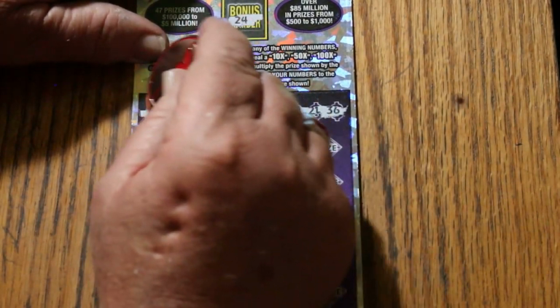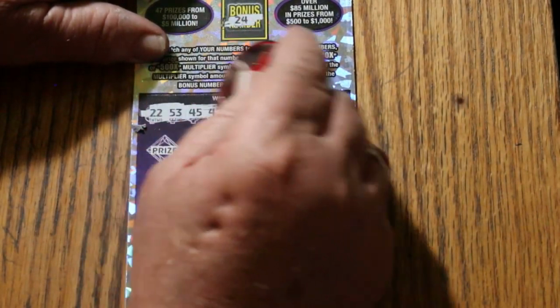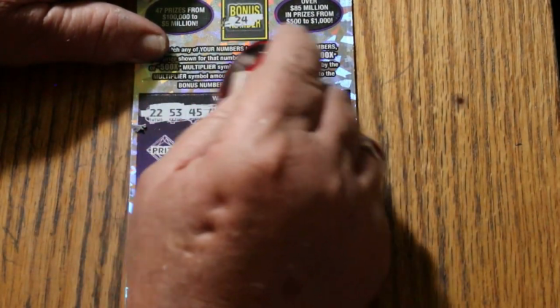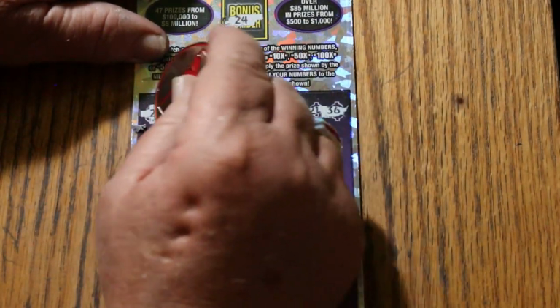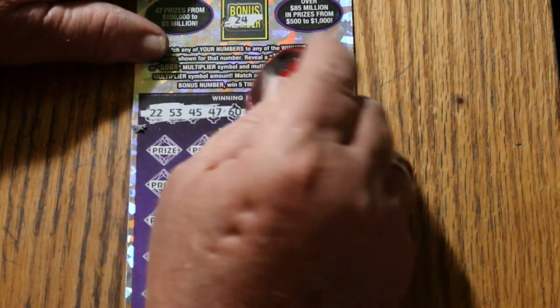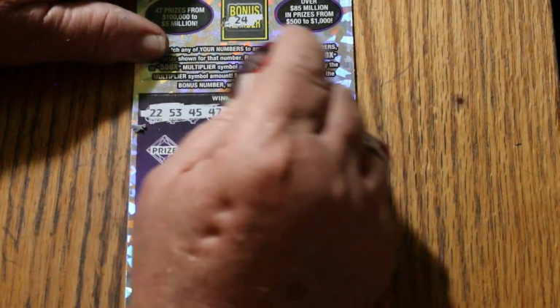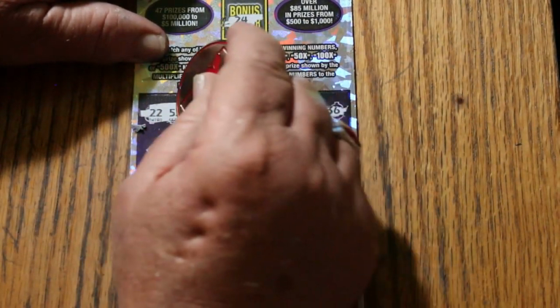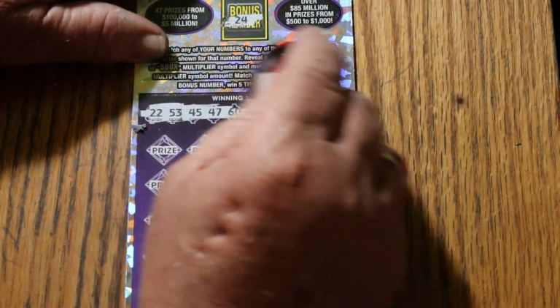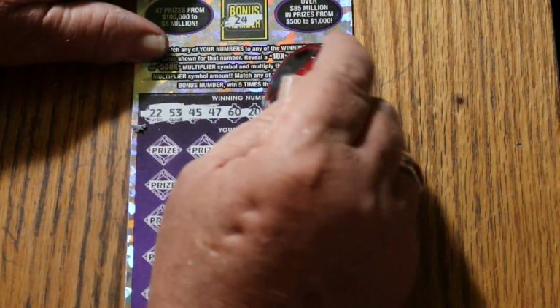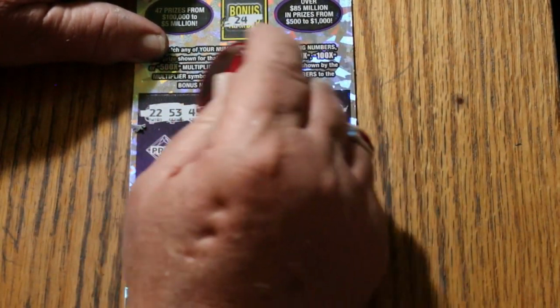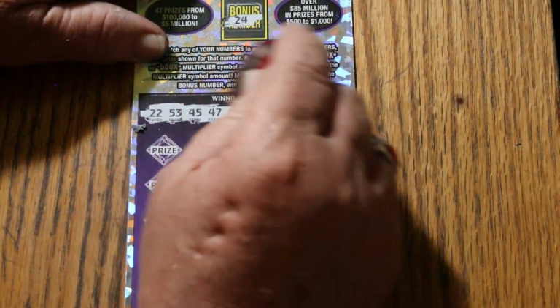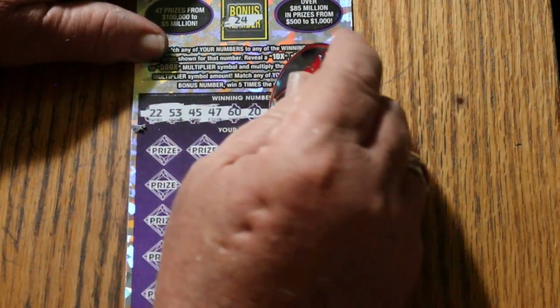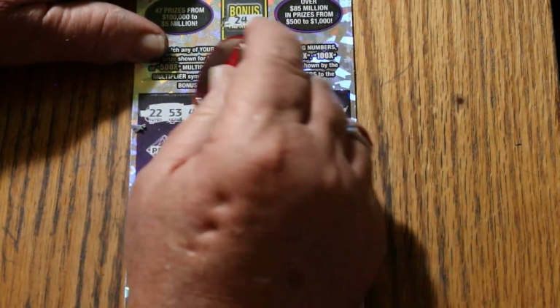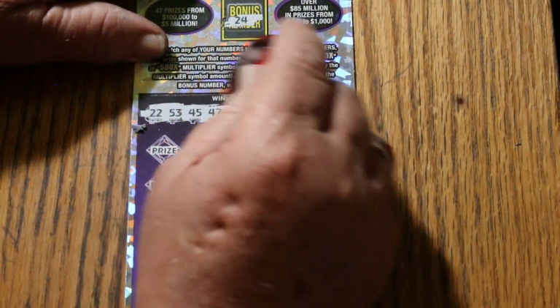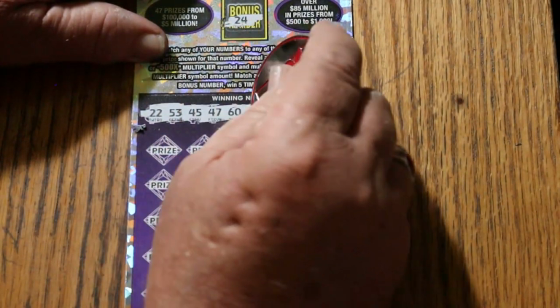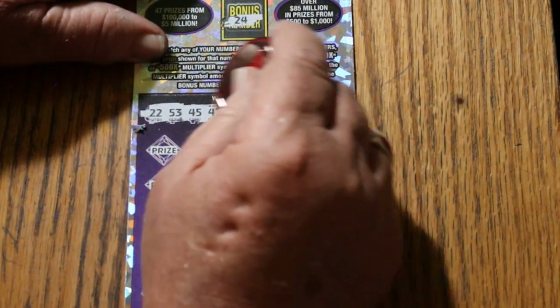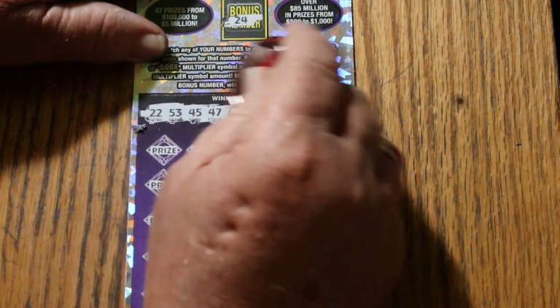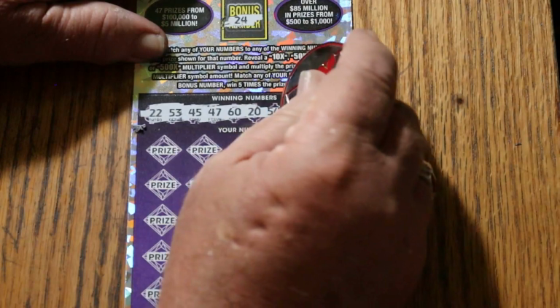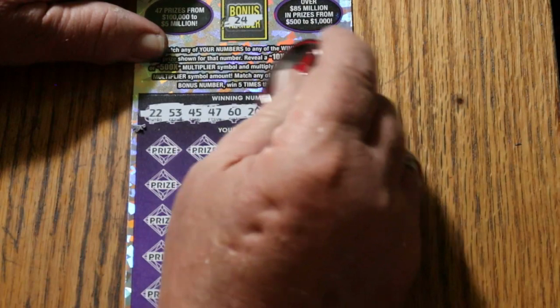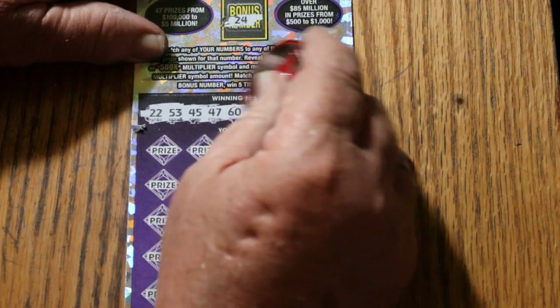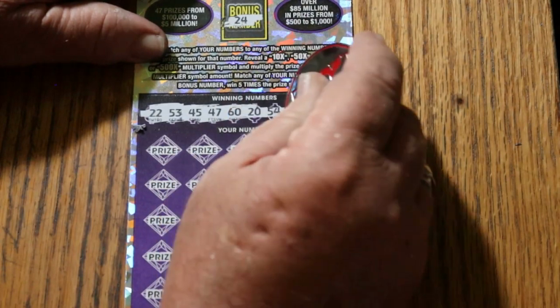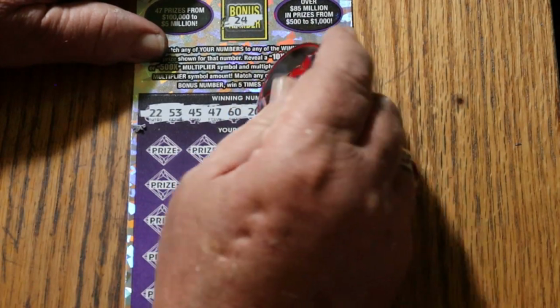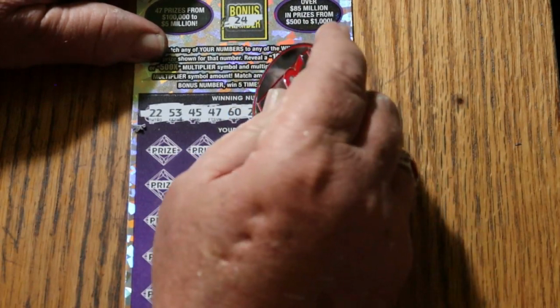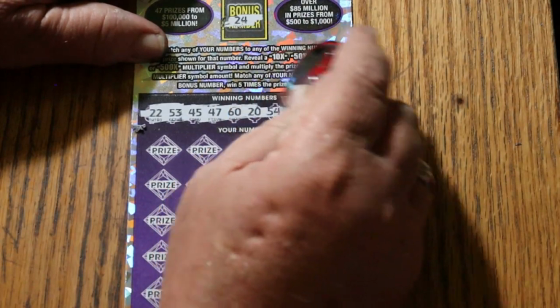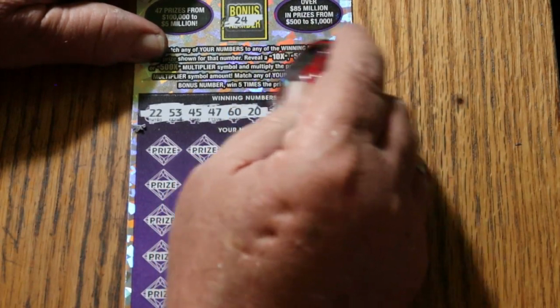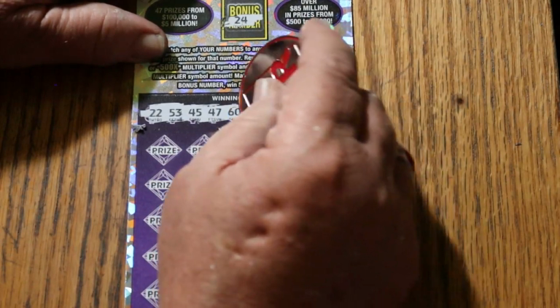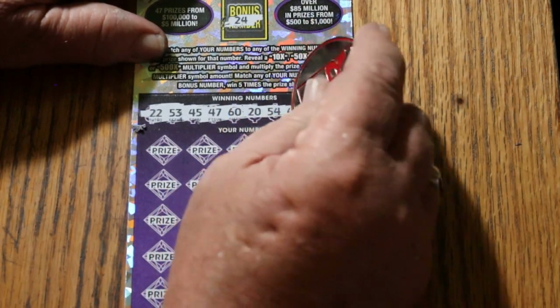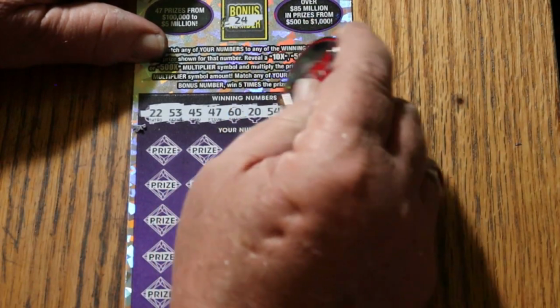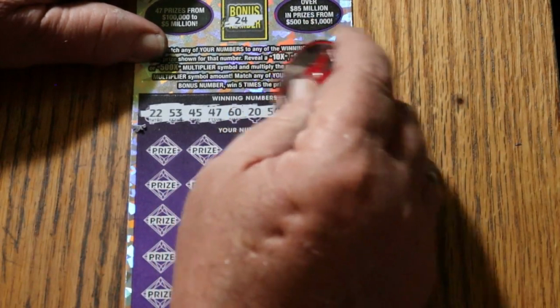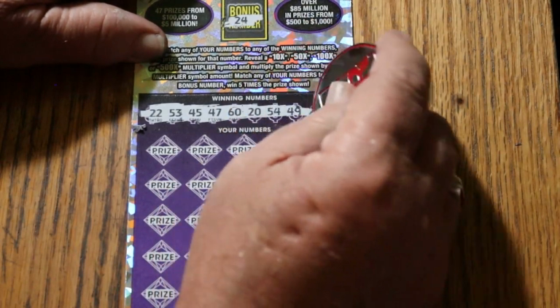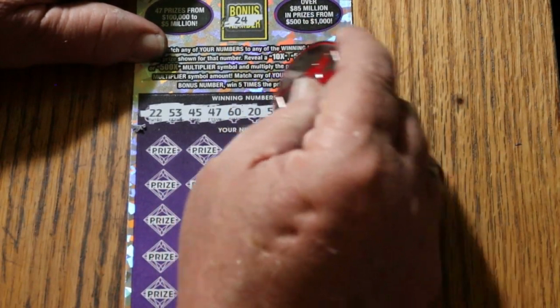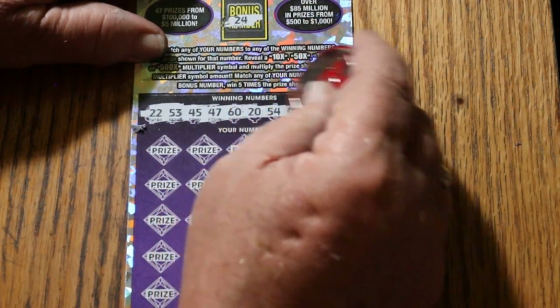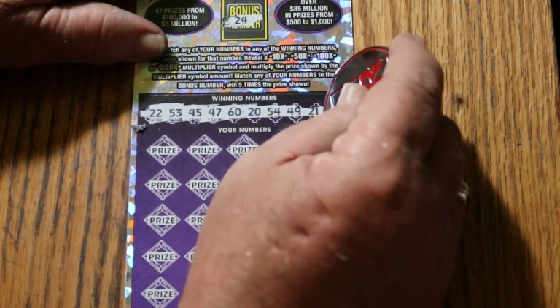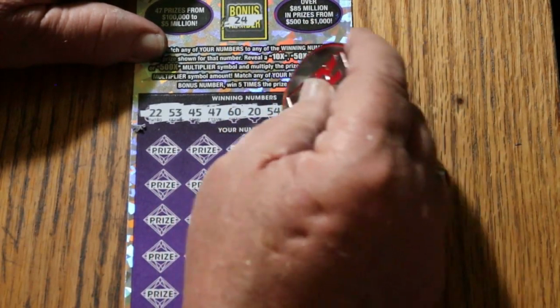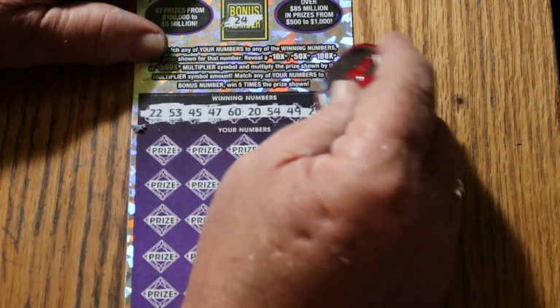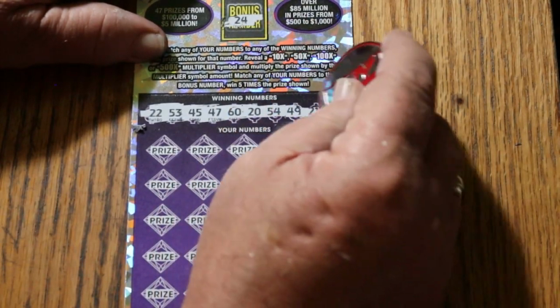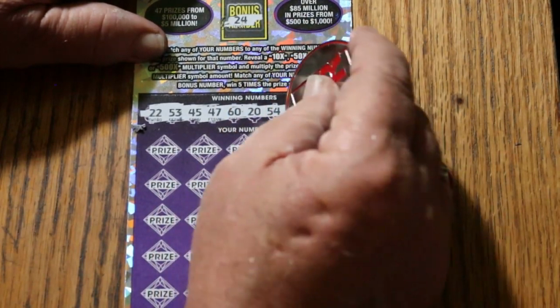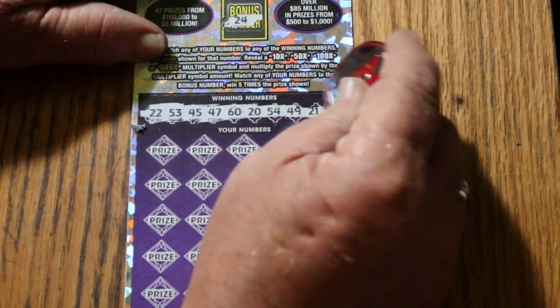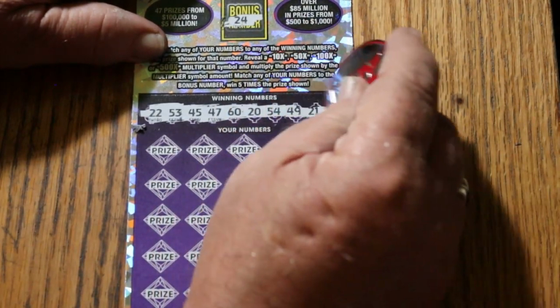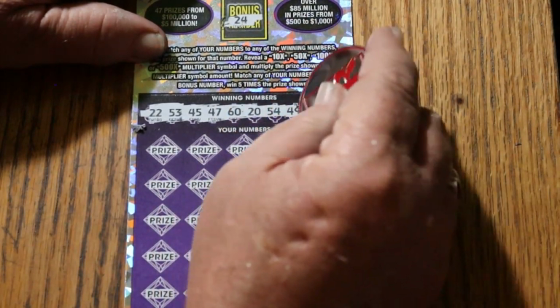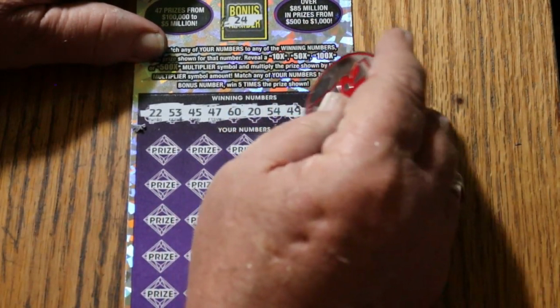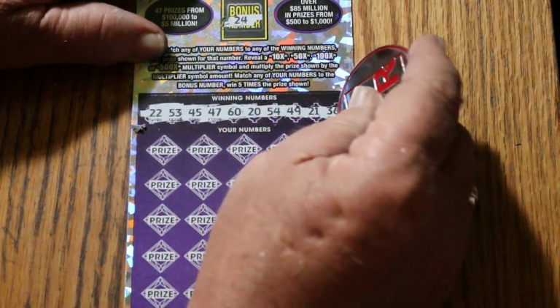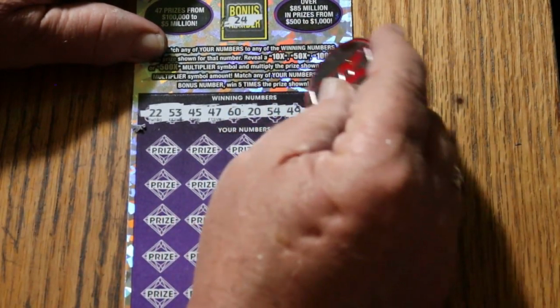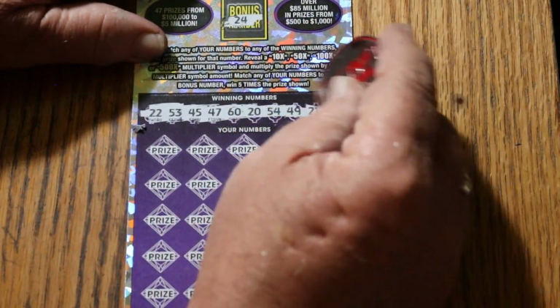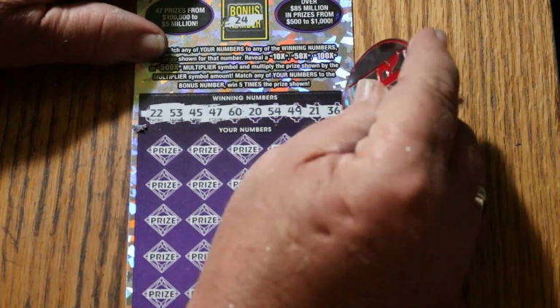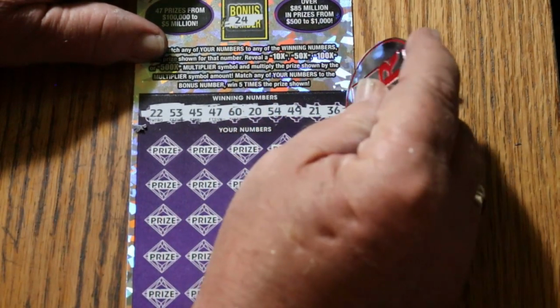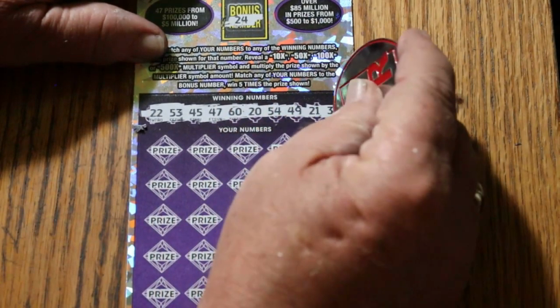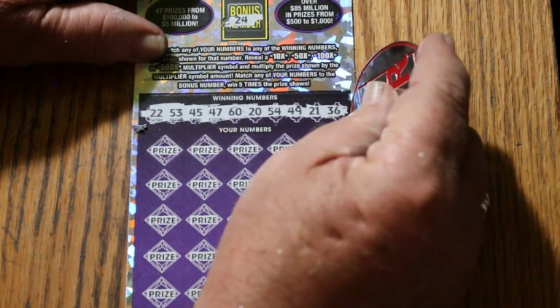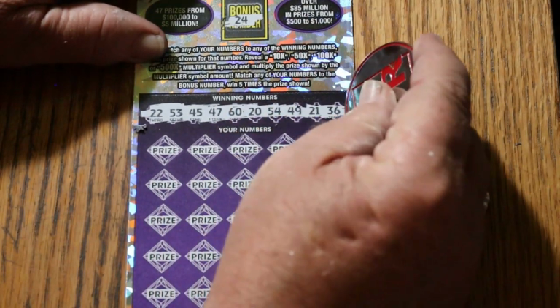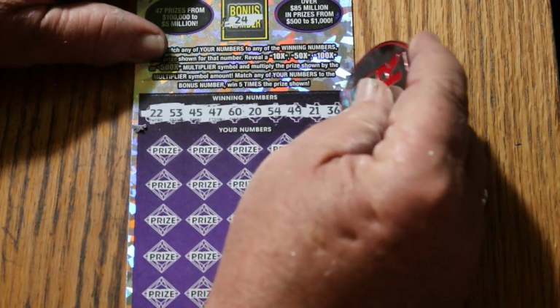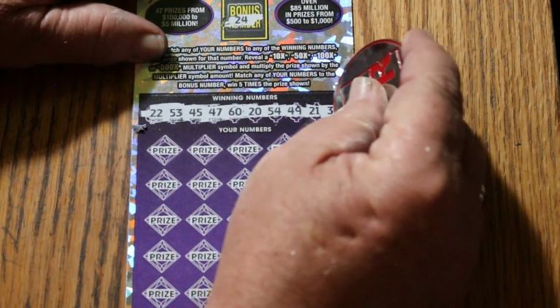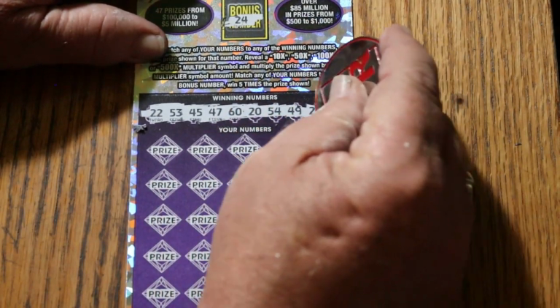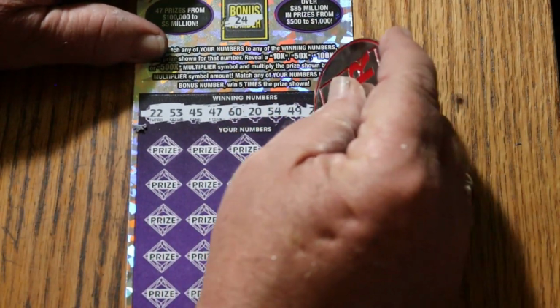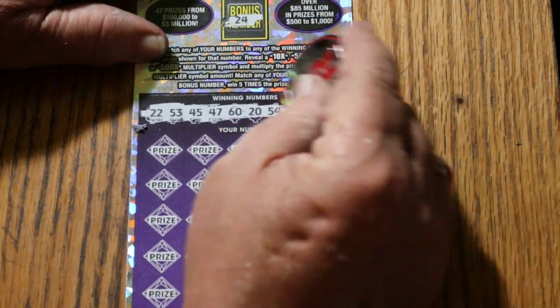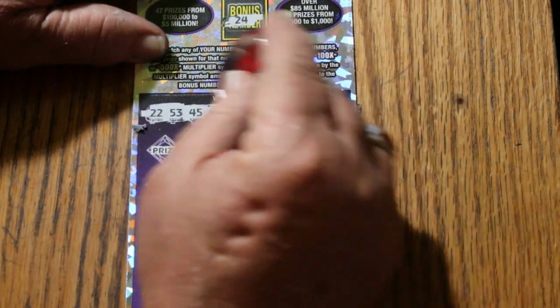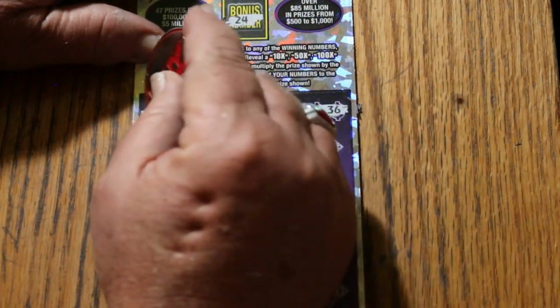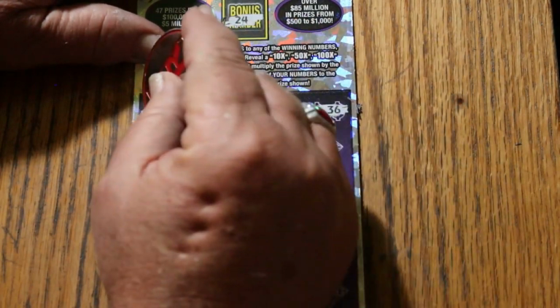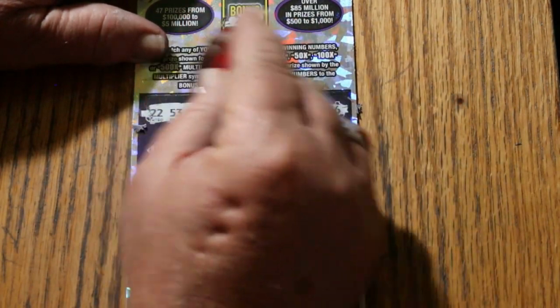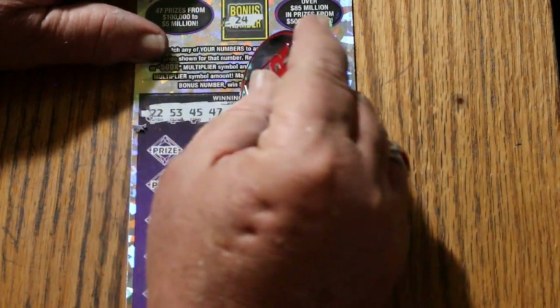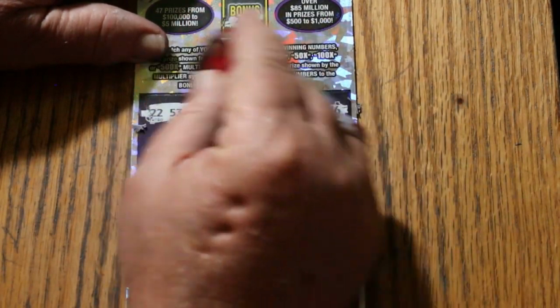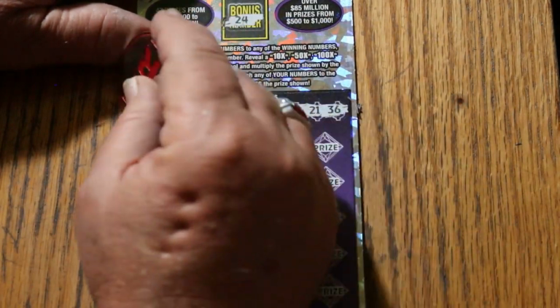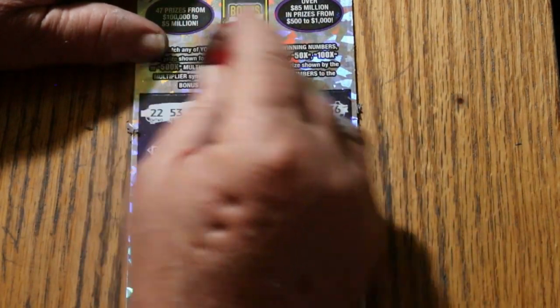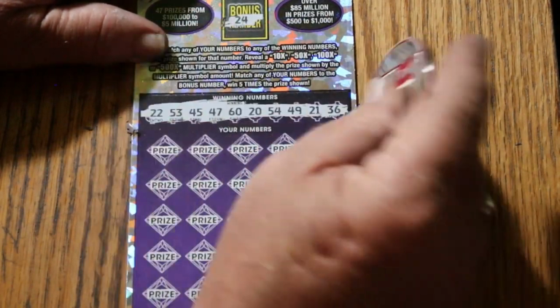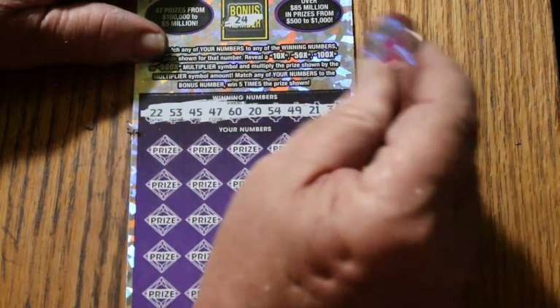22, 53, 45, 47, the big 60, 20, 54, 49, 21, and 36.